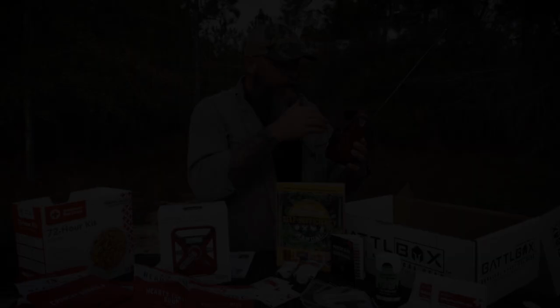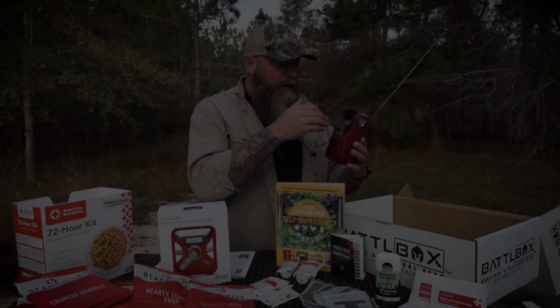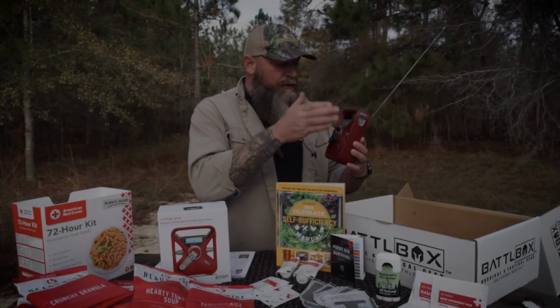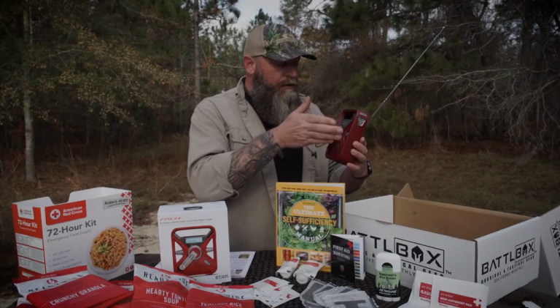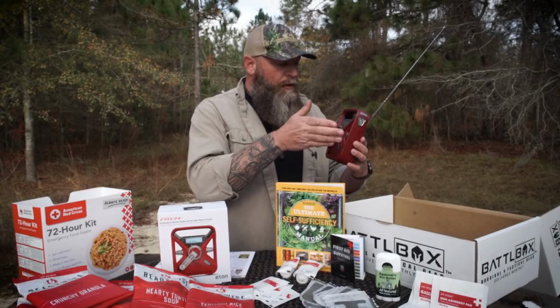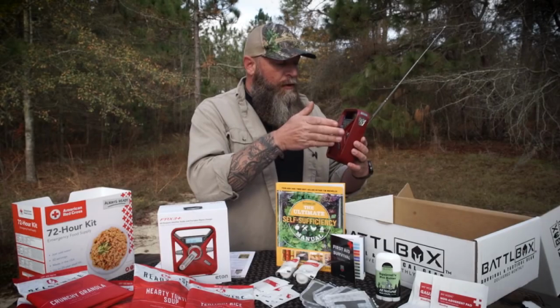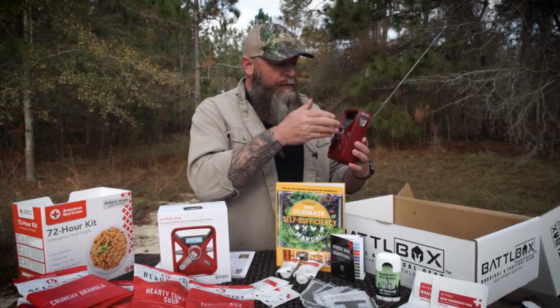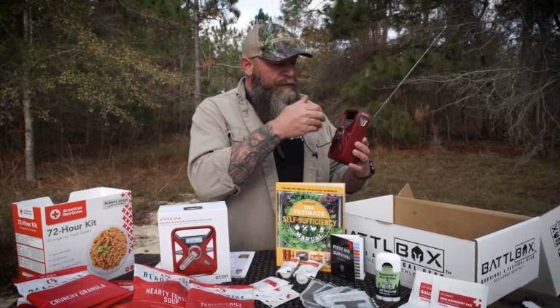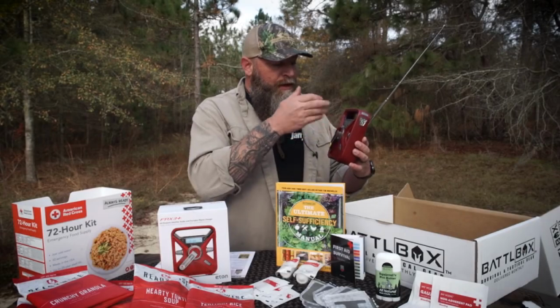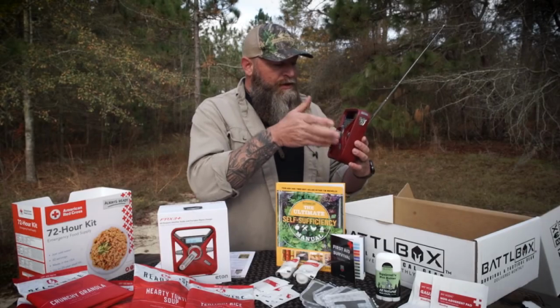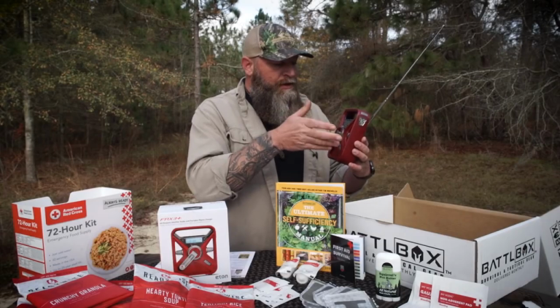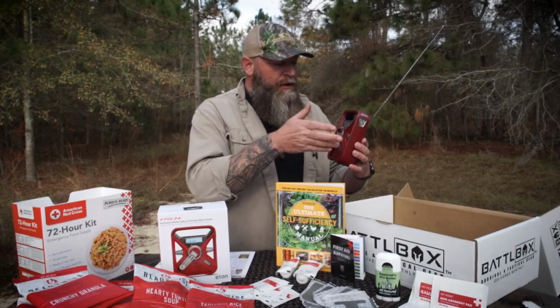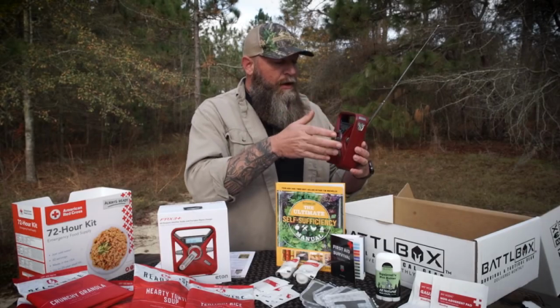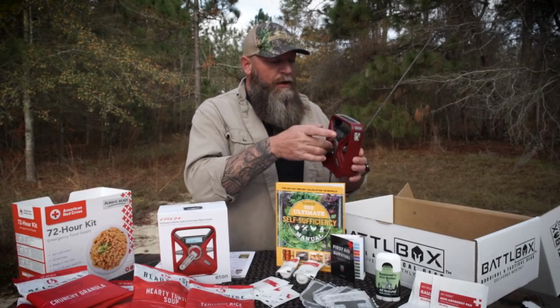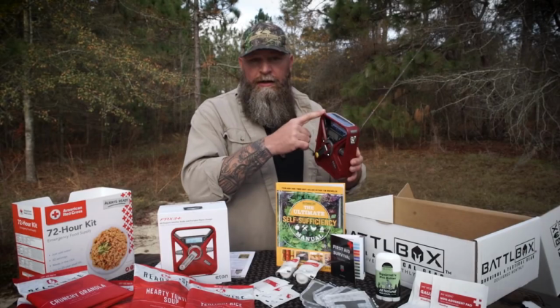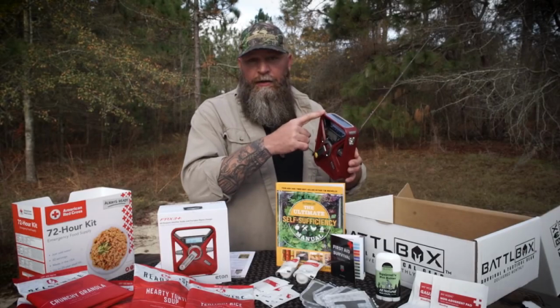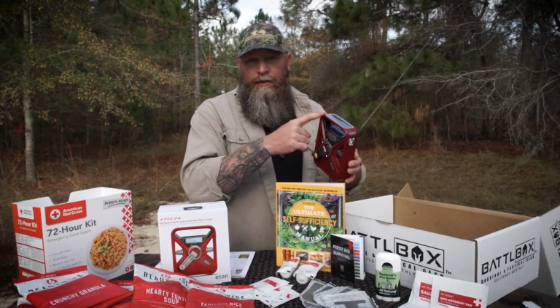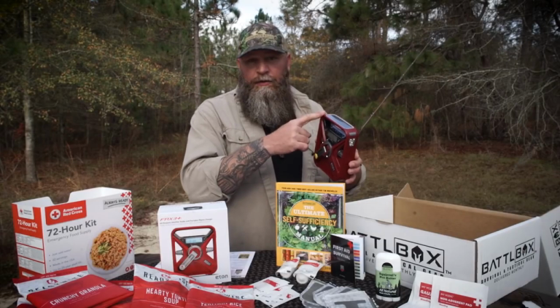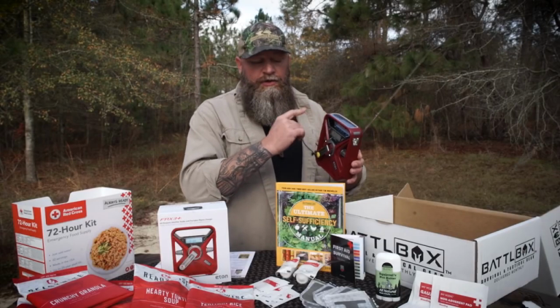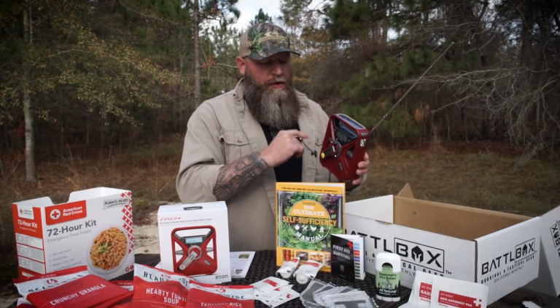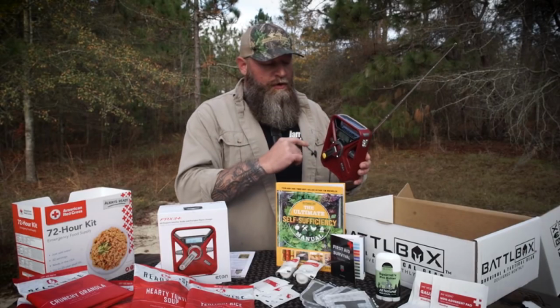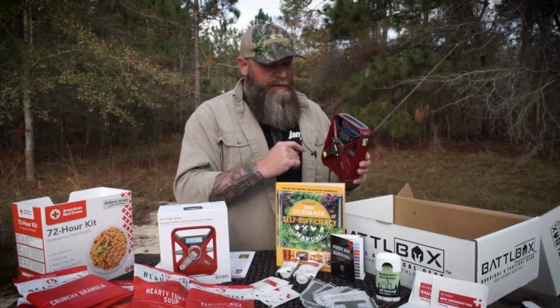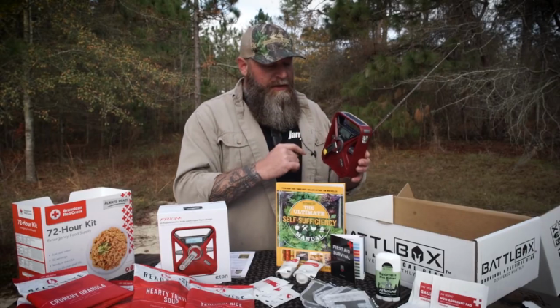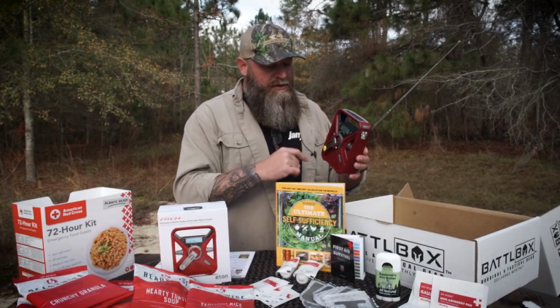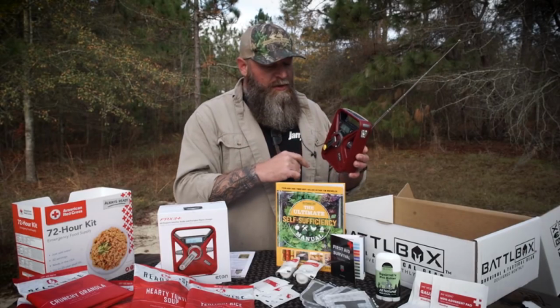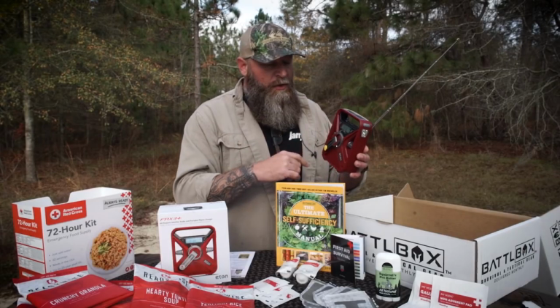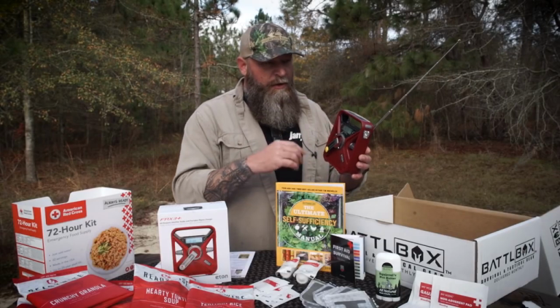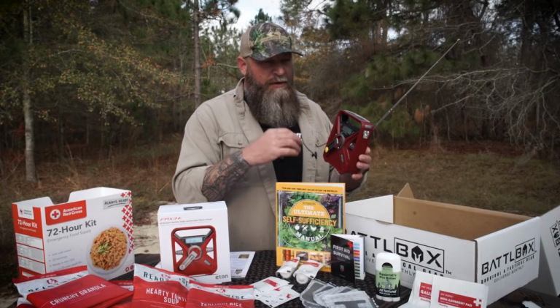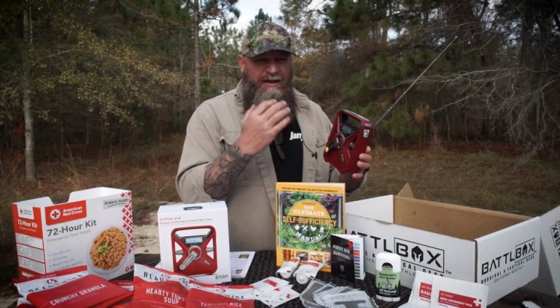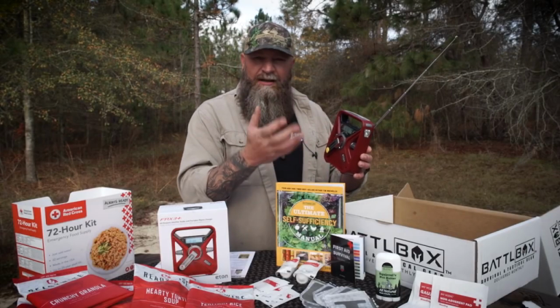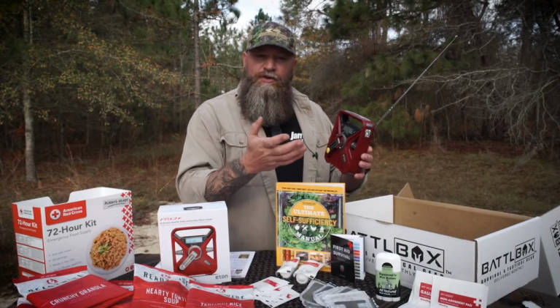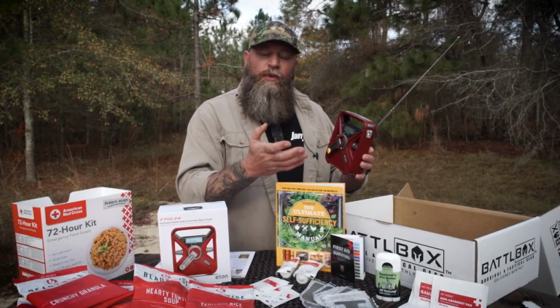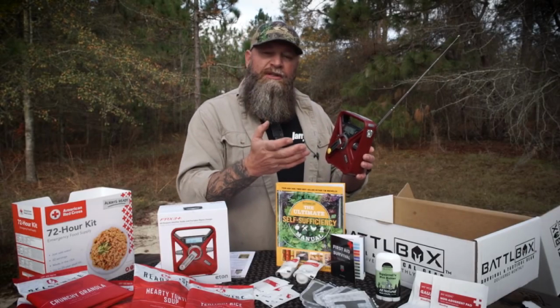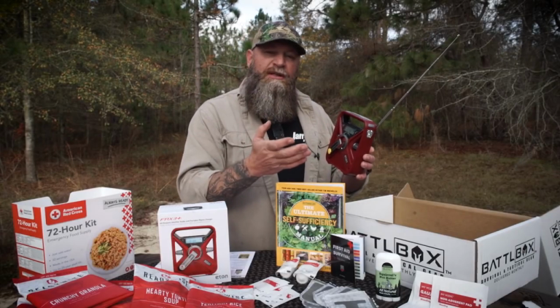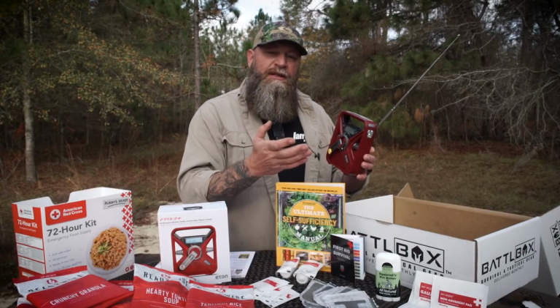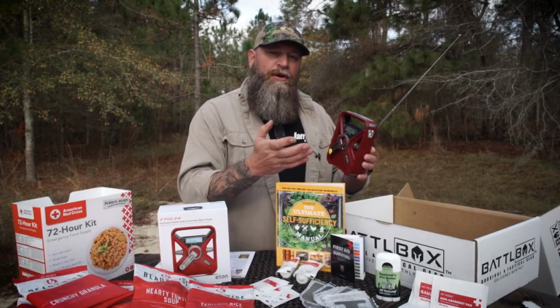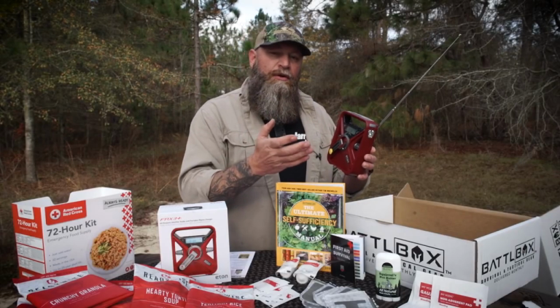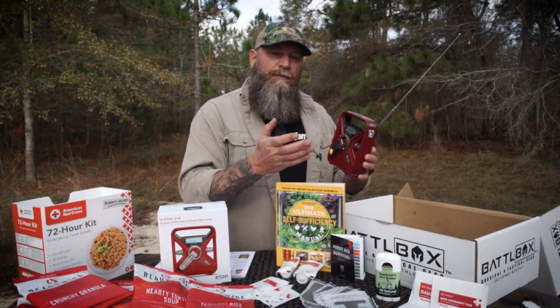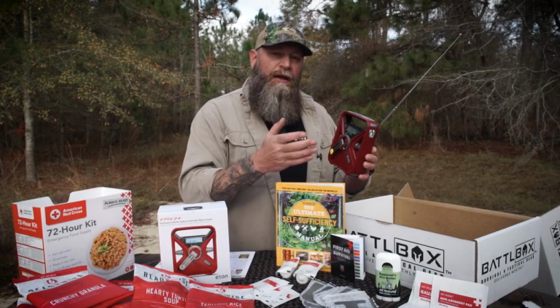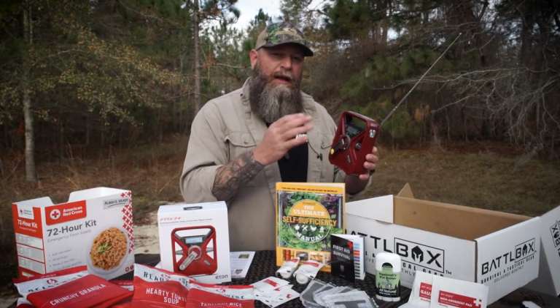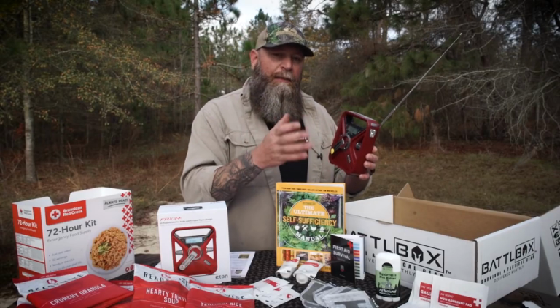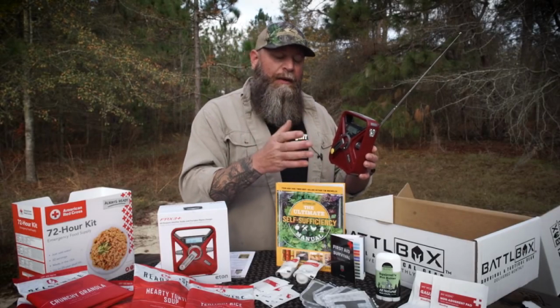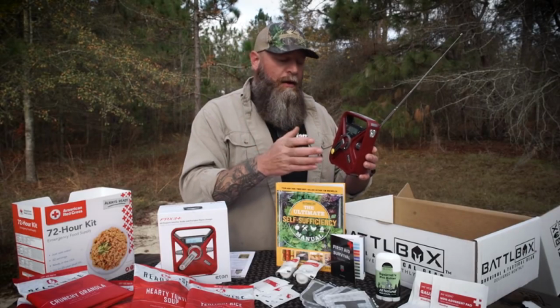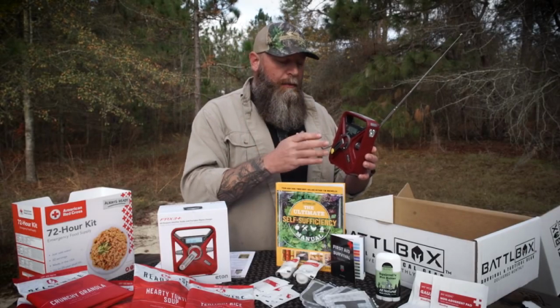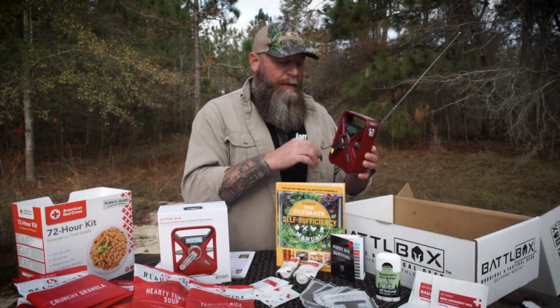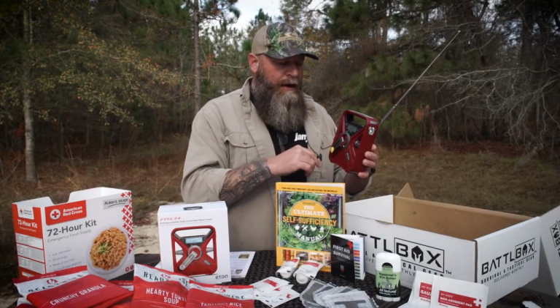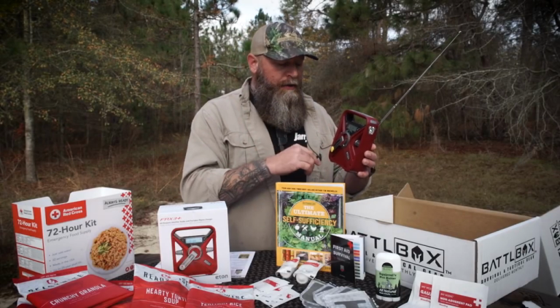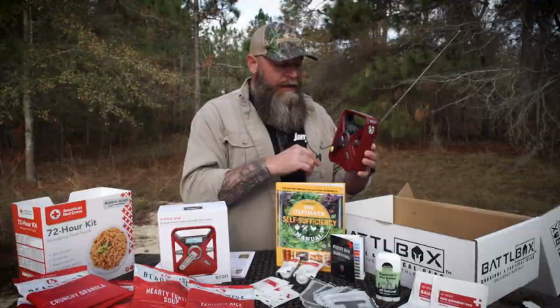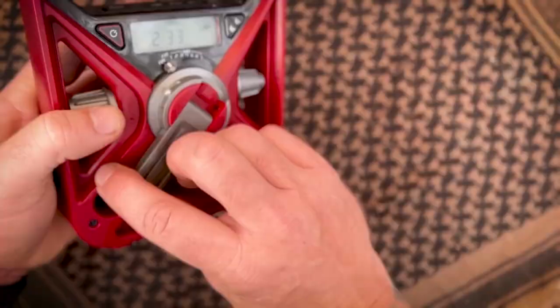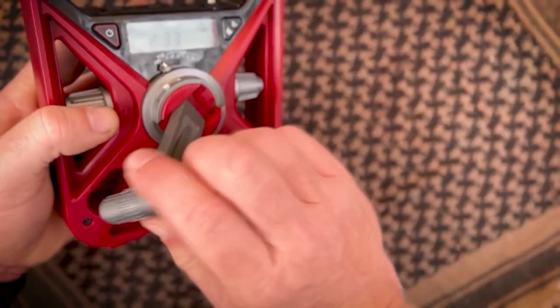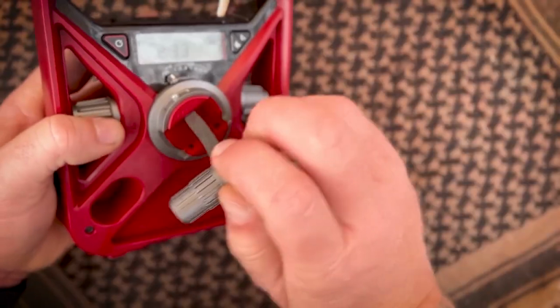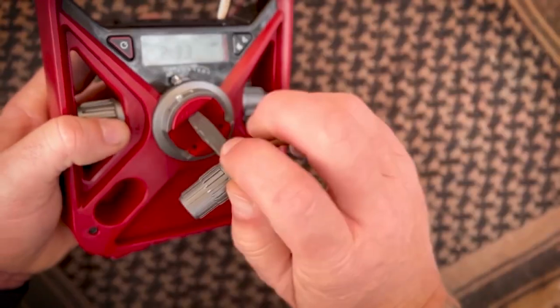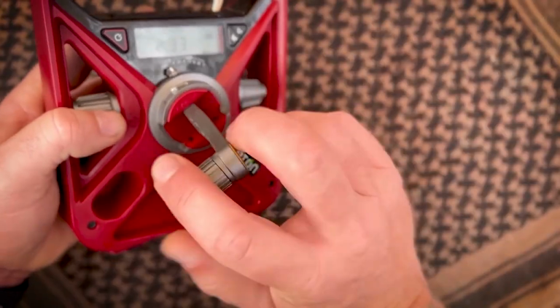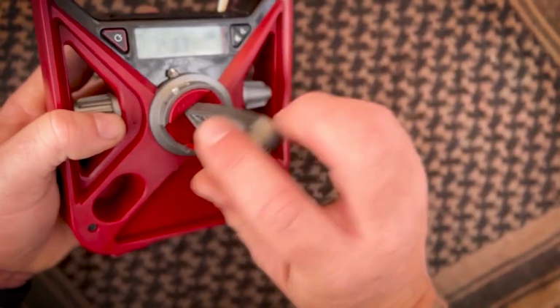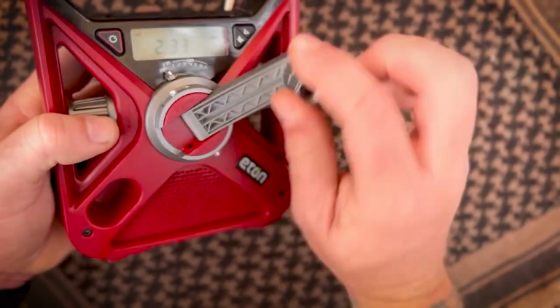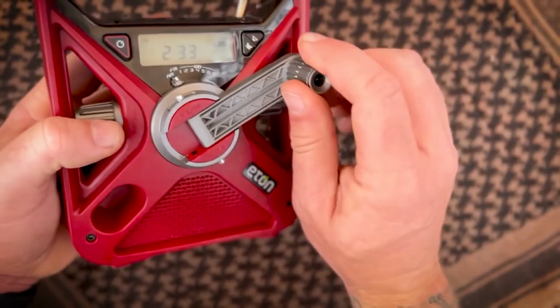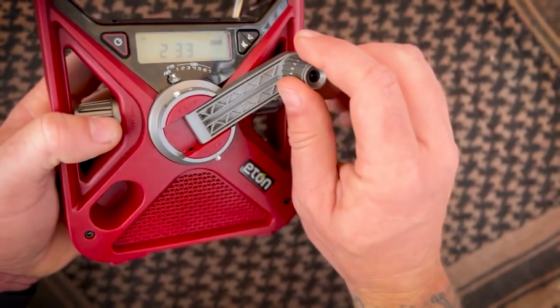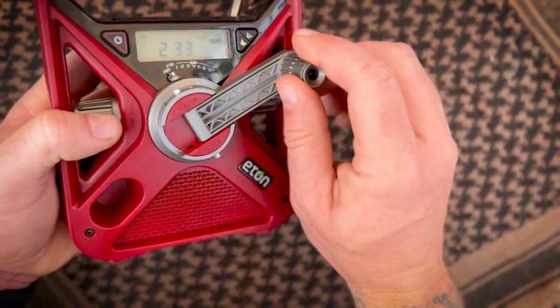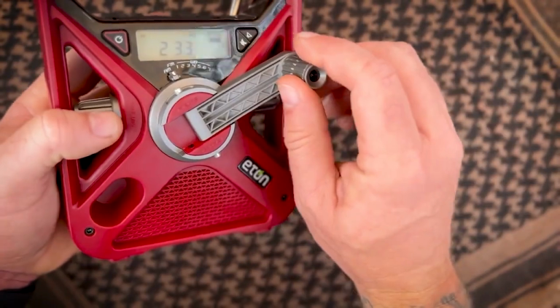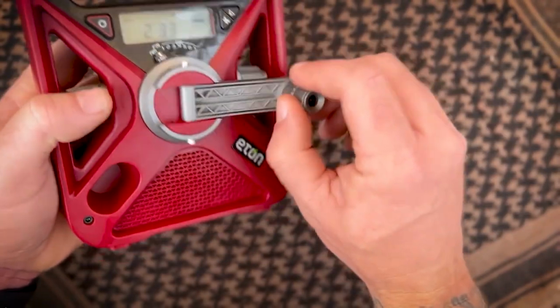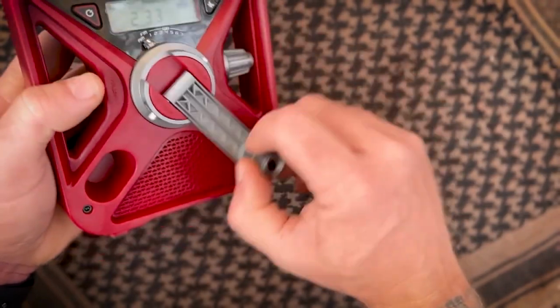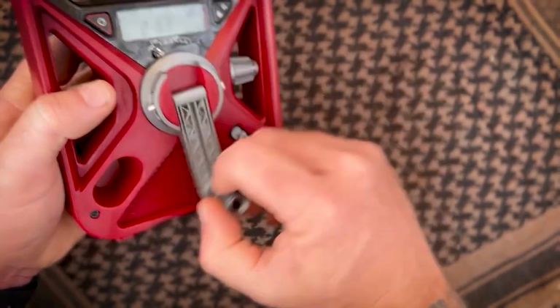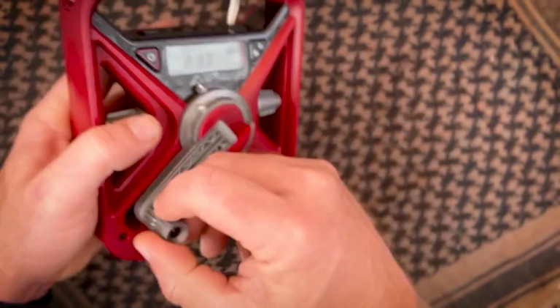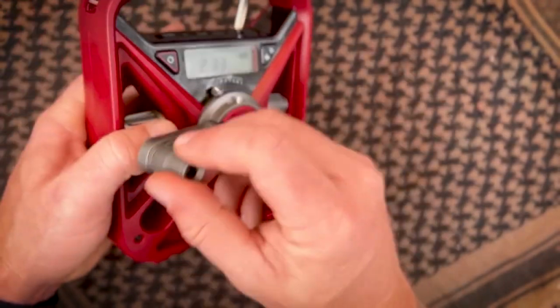You got your alarm, you got your clock, it will charge by solar. It's got a 2600 milliamp hour battery in it. You can charge it by cranking.